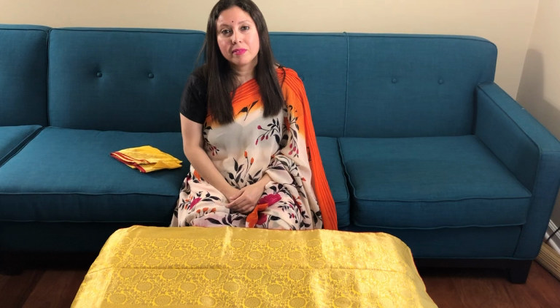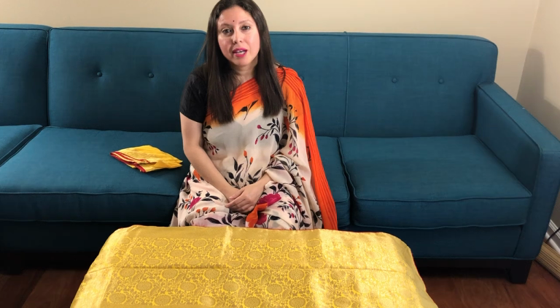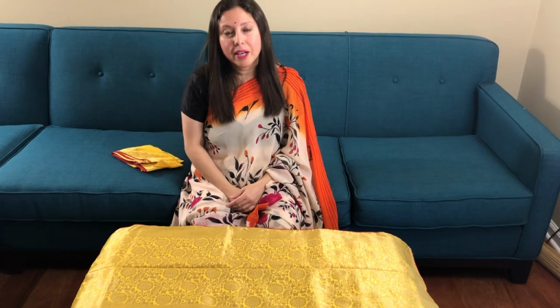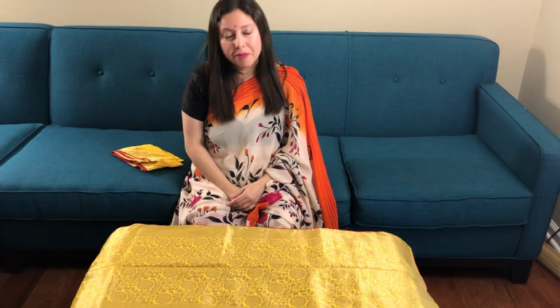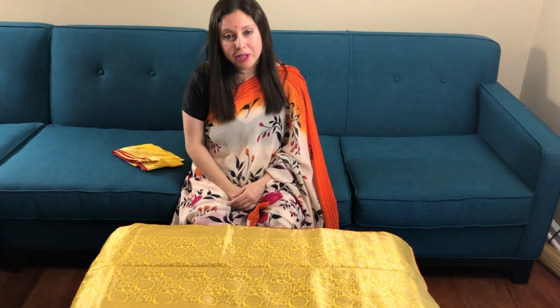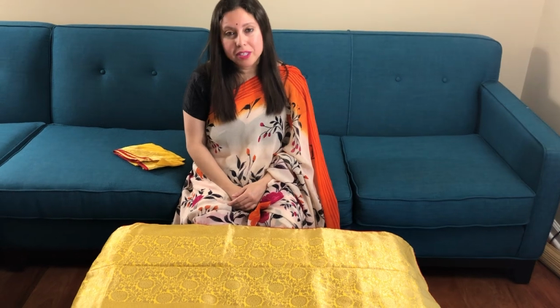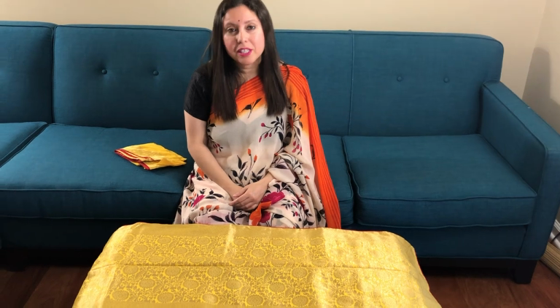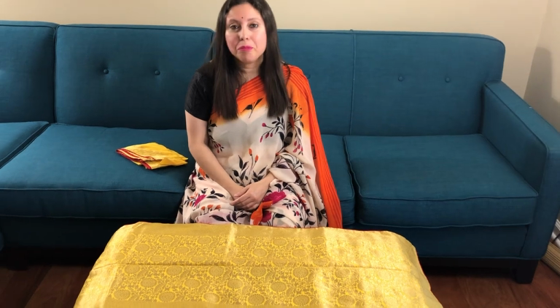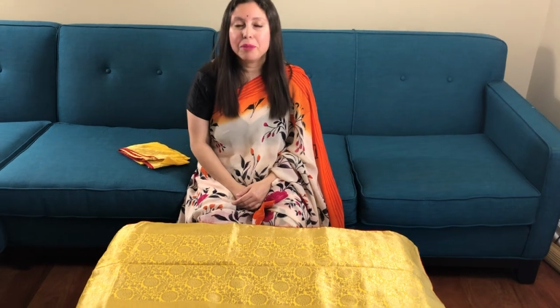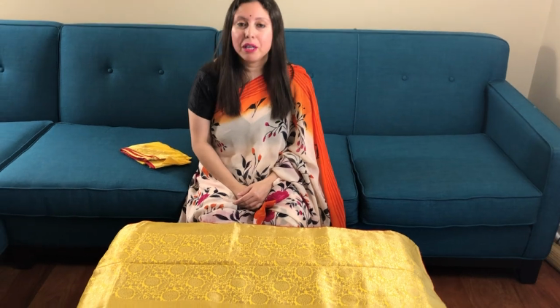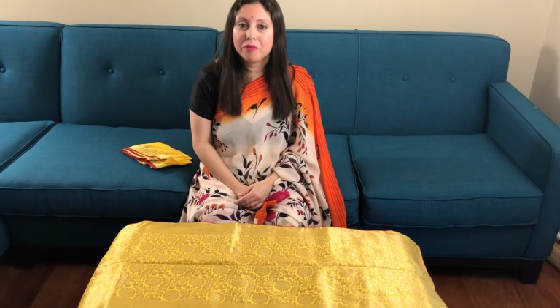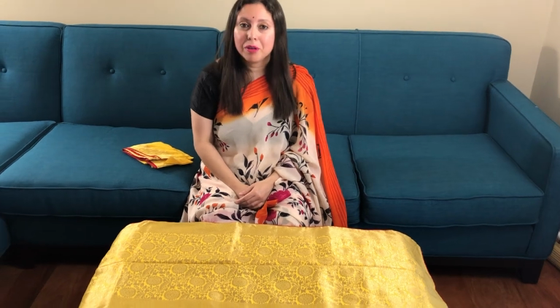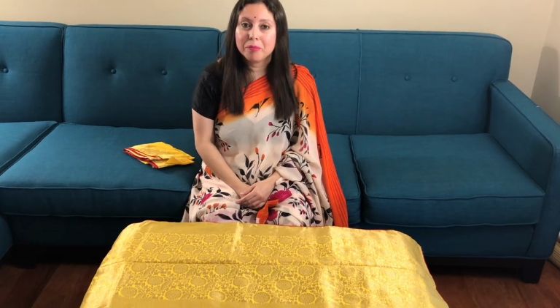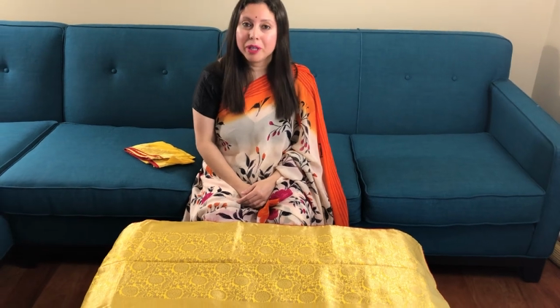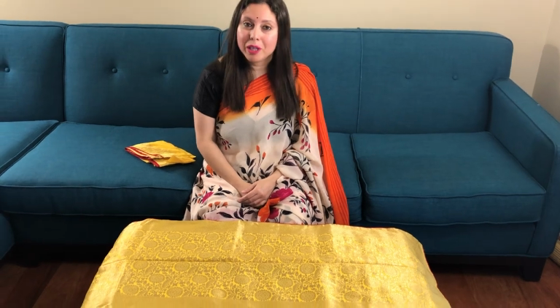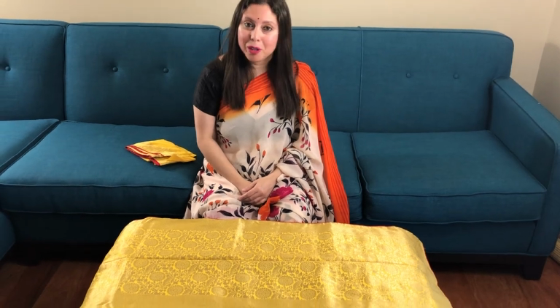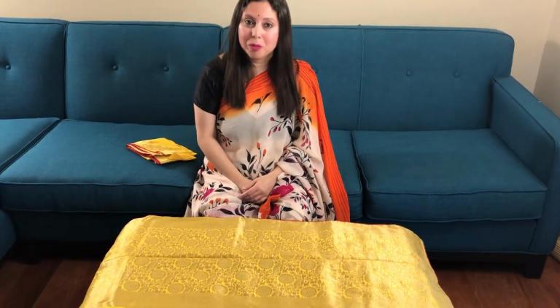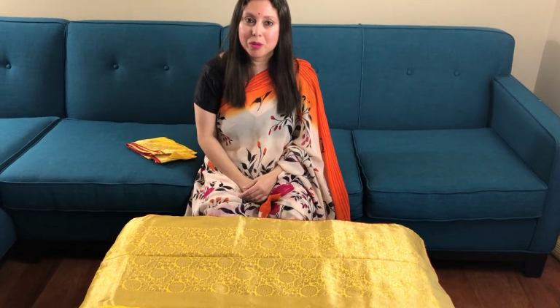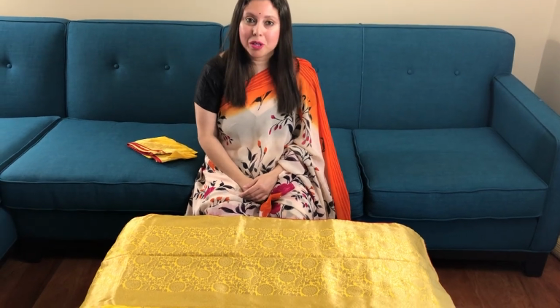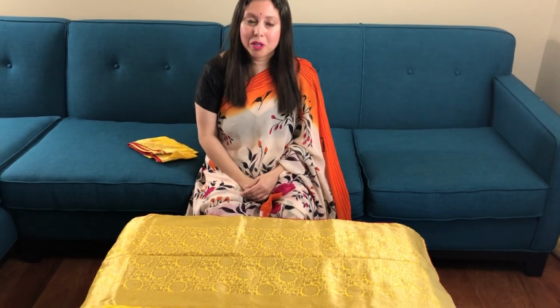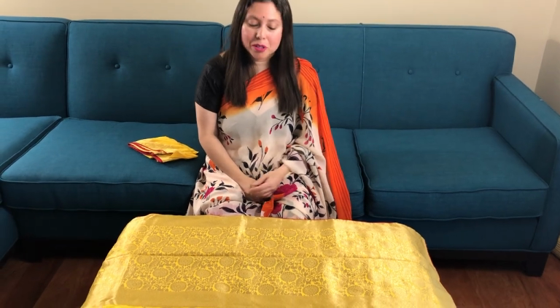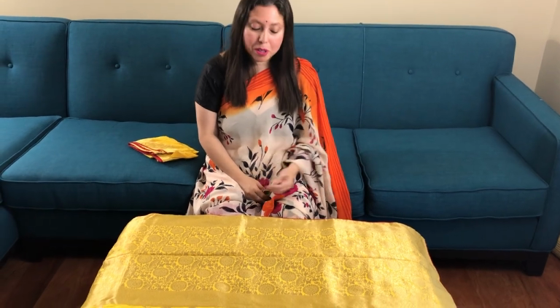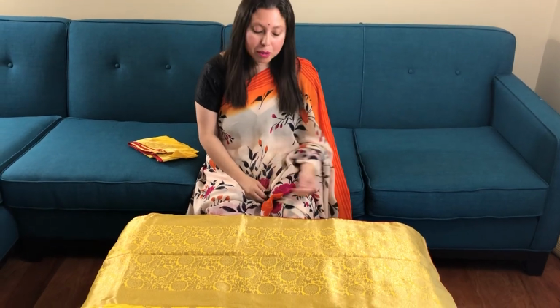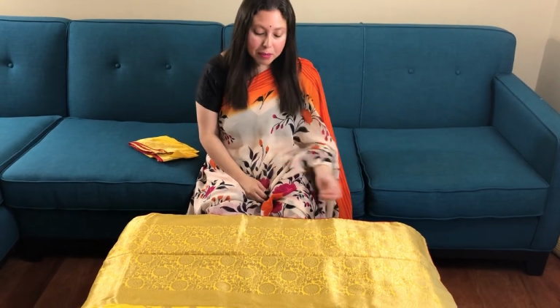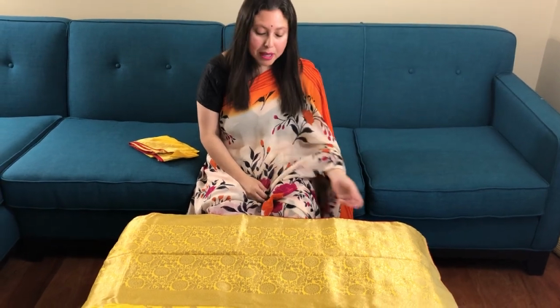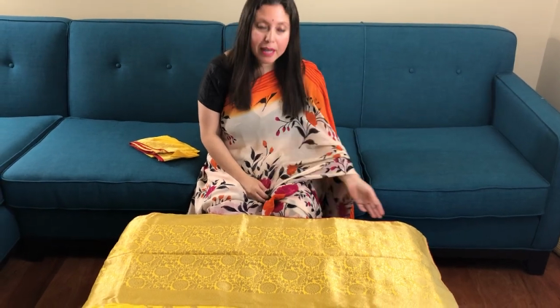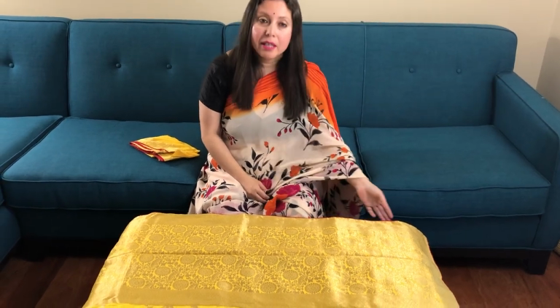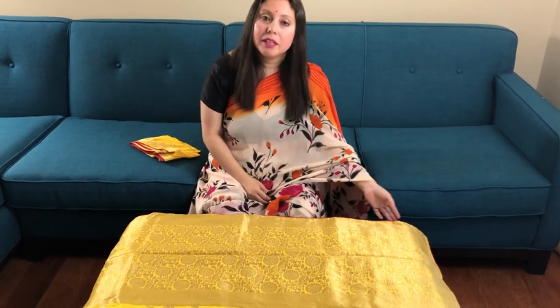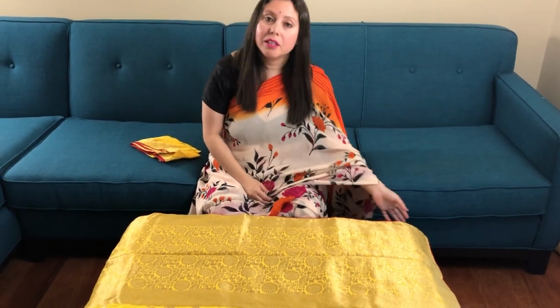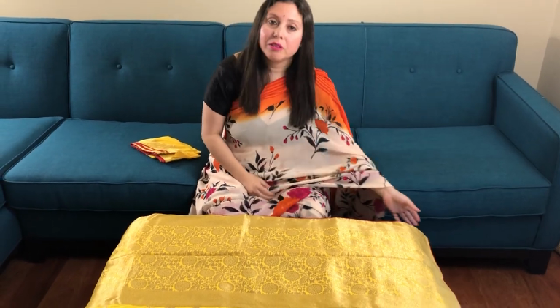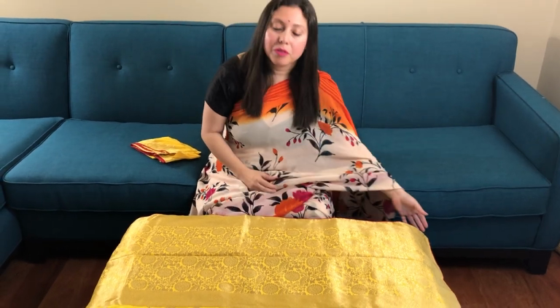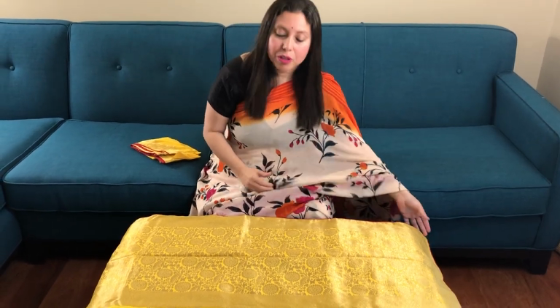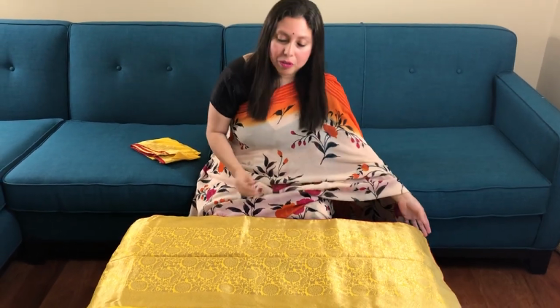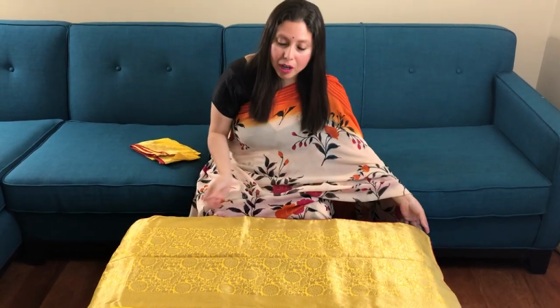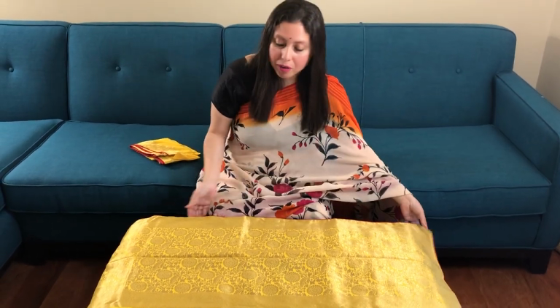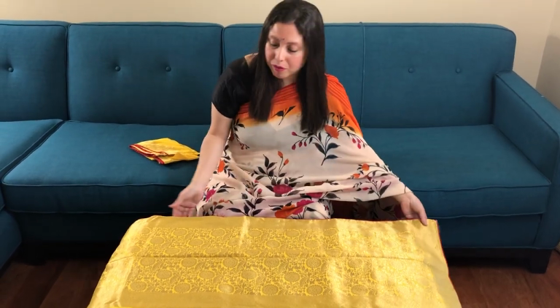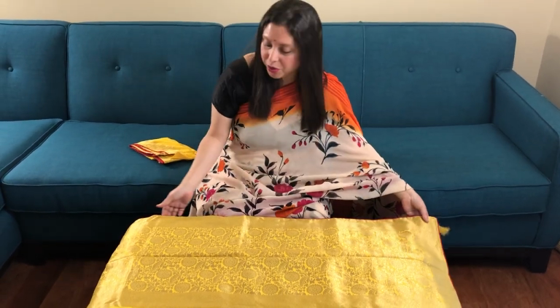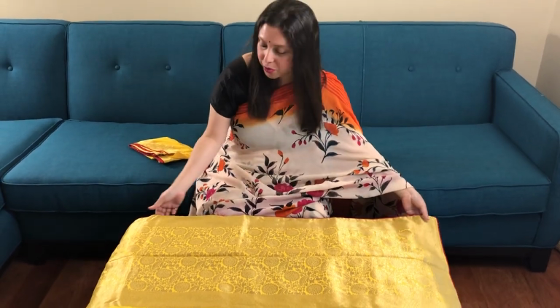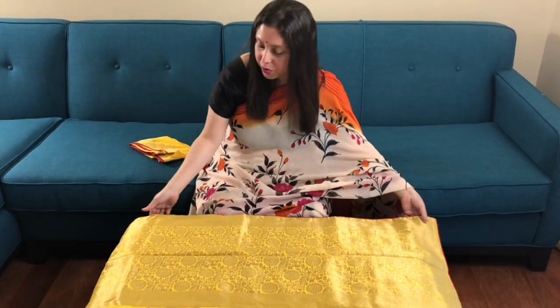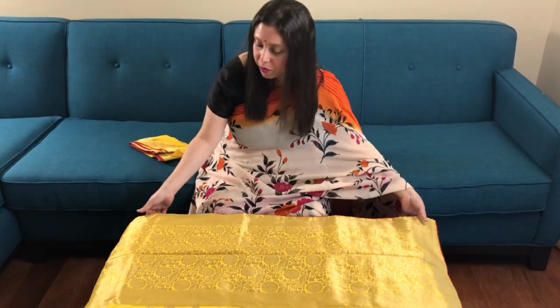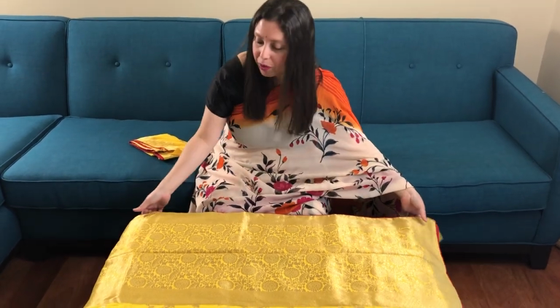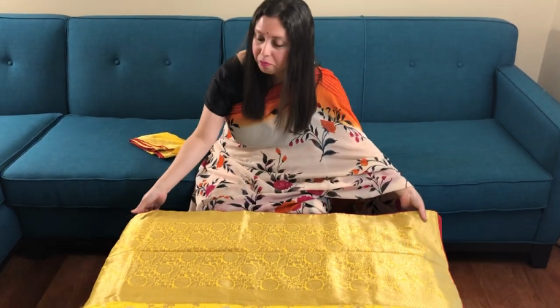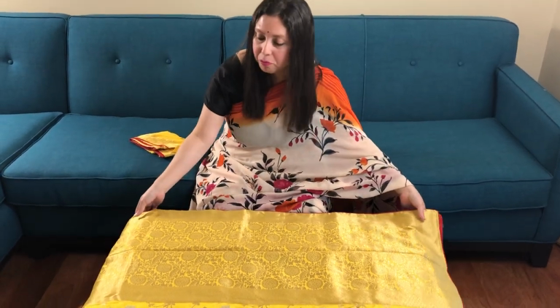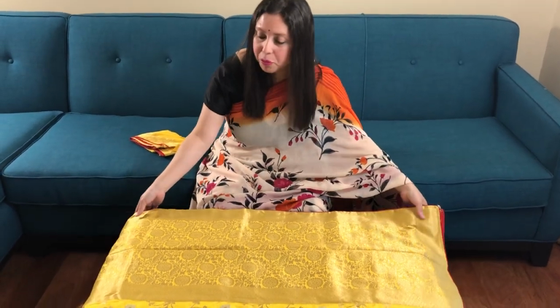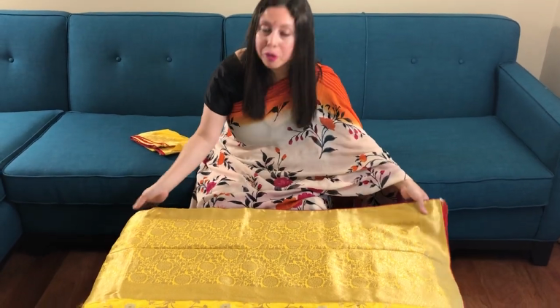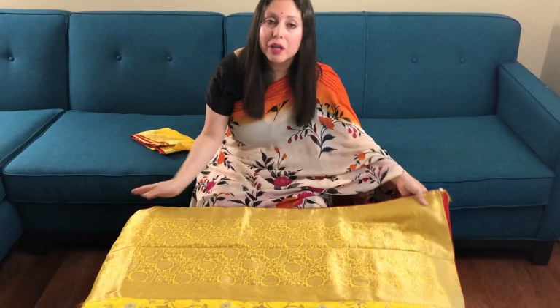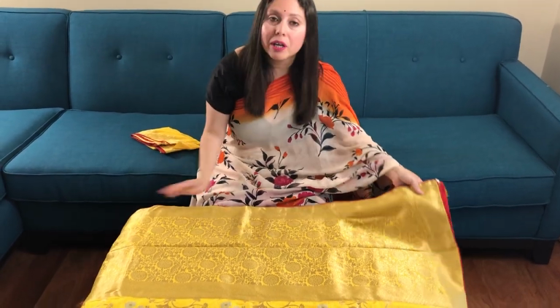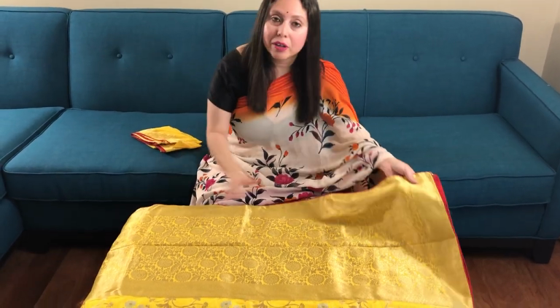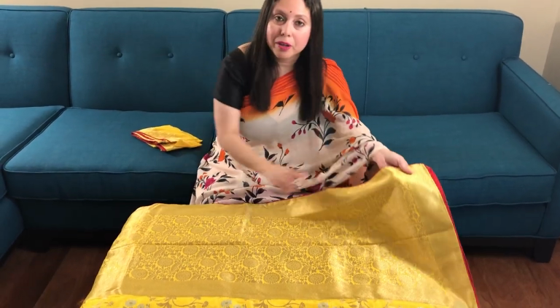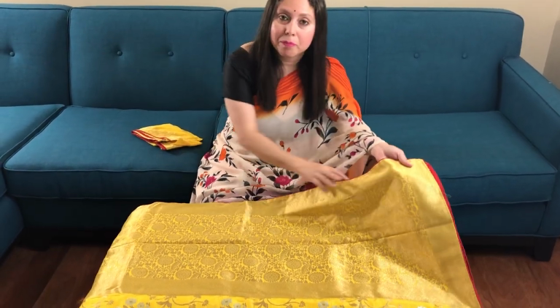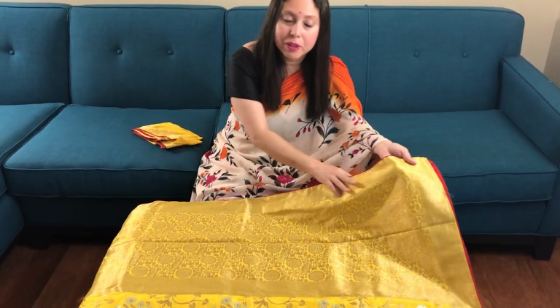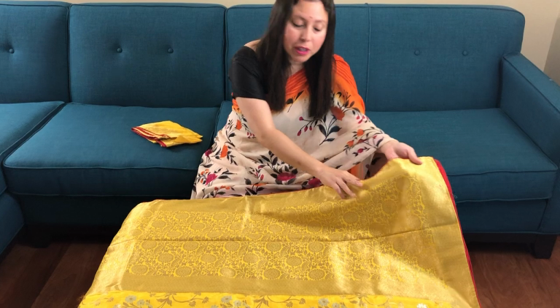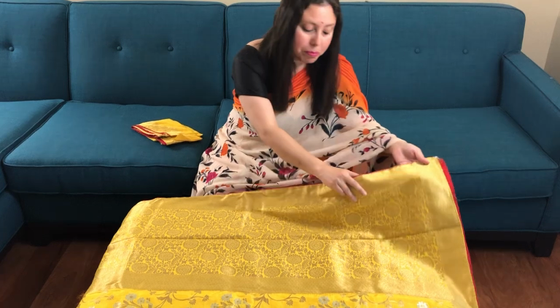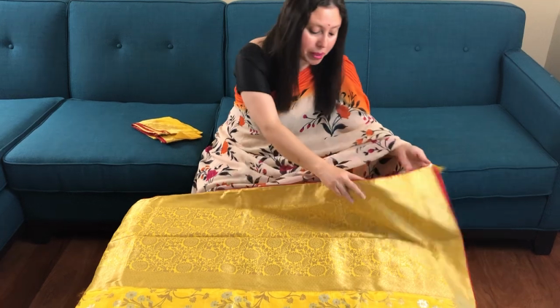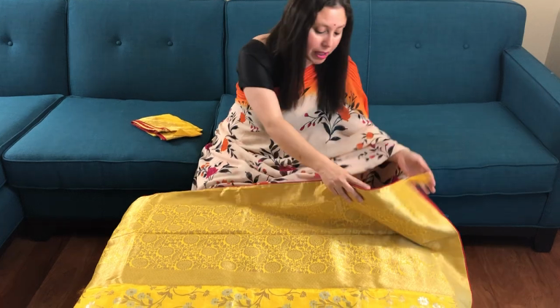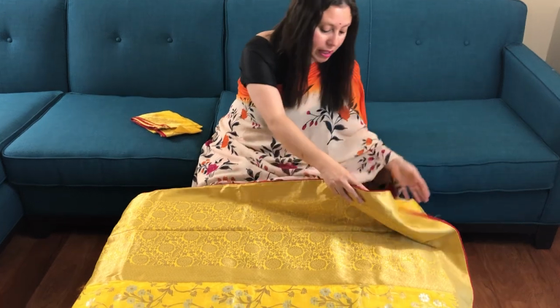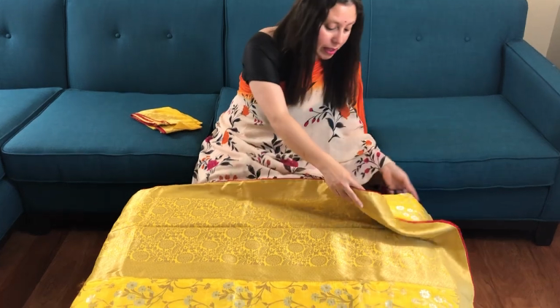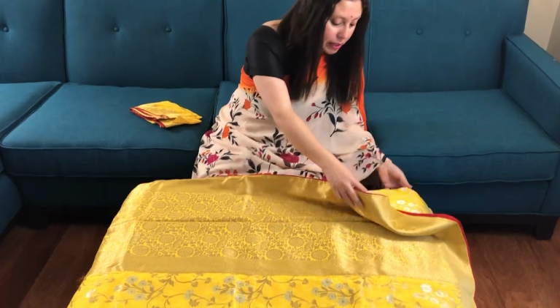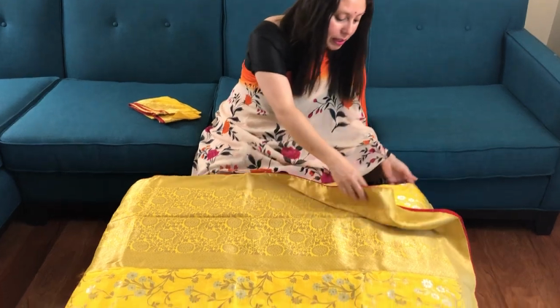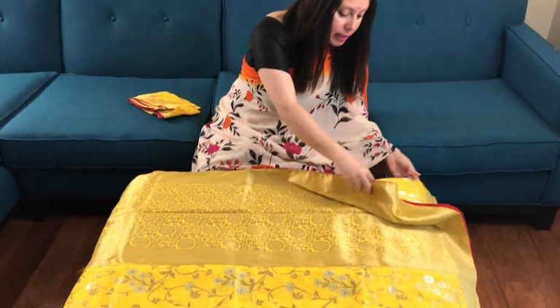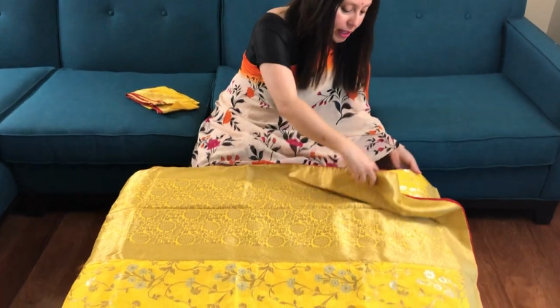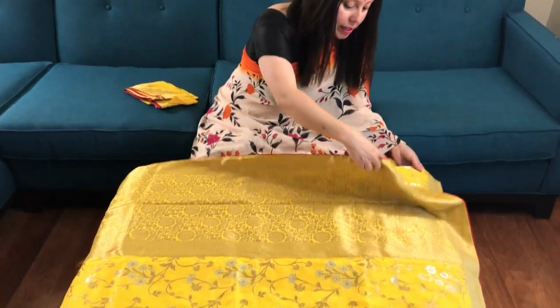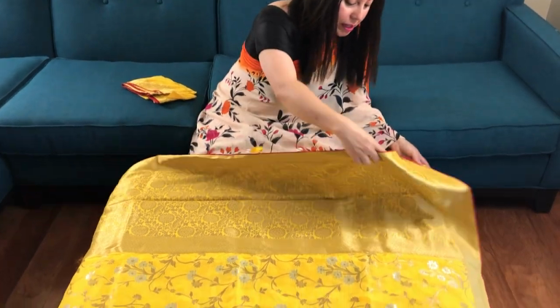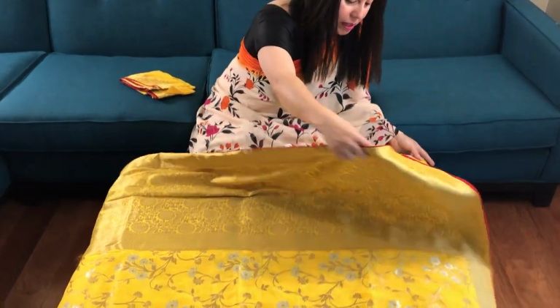Hi friends, I am Pai from BengalLooms.com and in this video I will show you a Muga Crepesil Banarasi Saree.